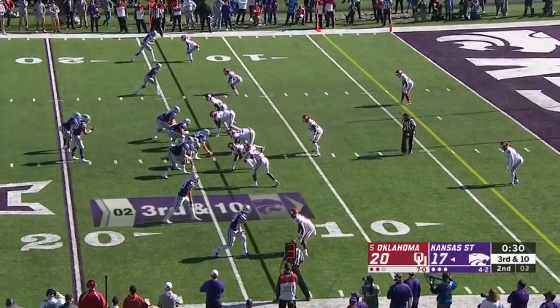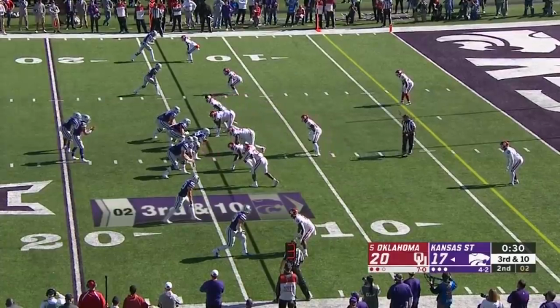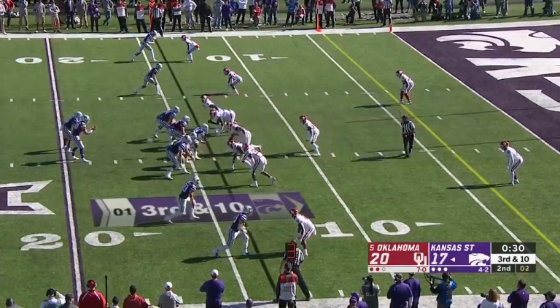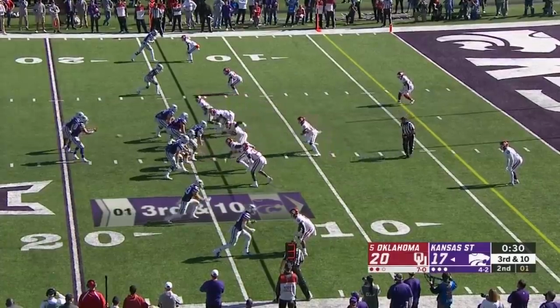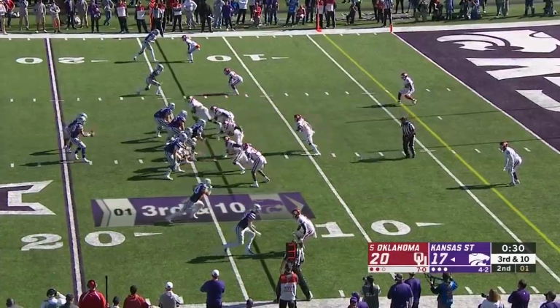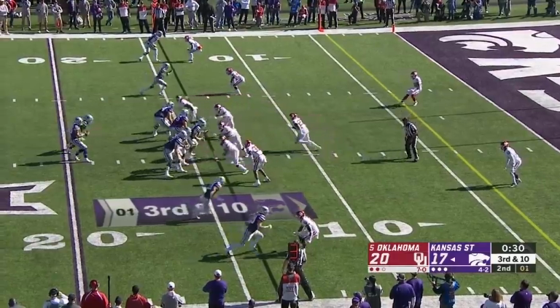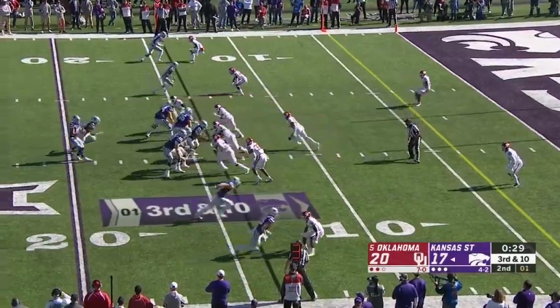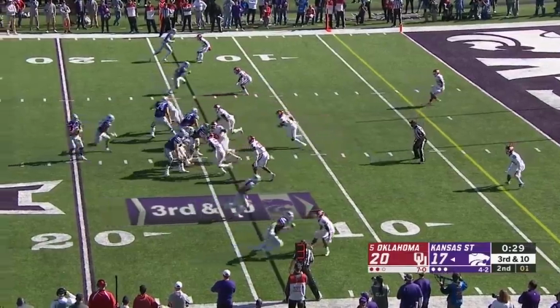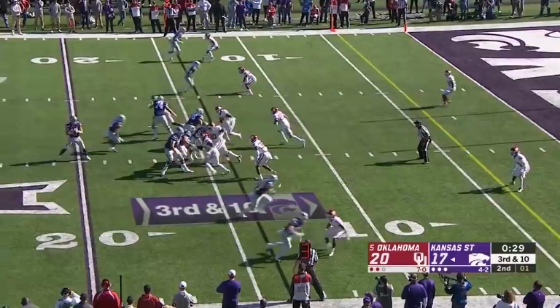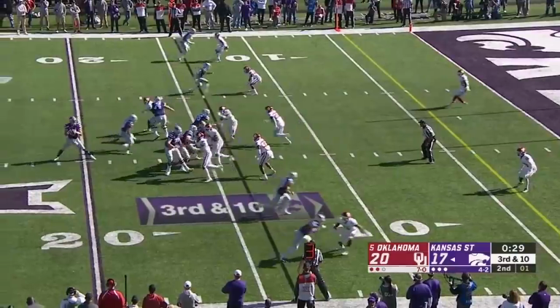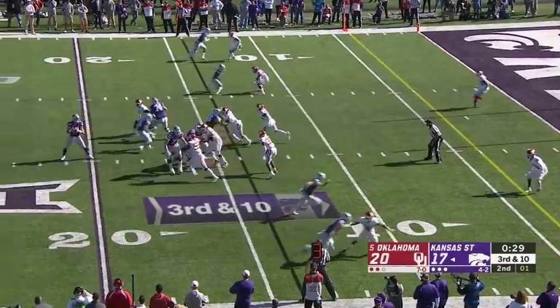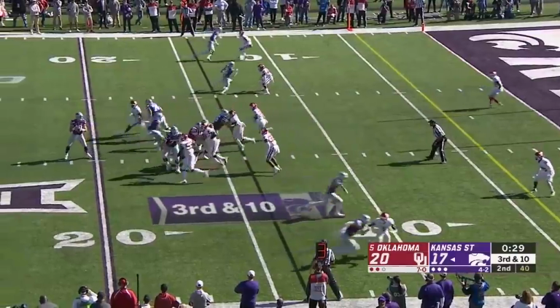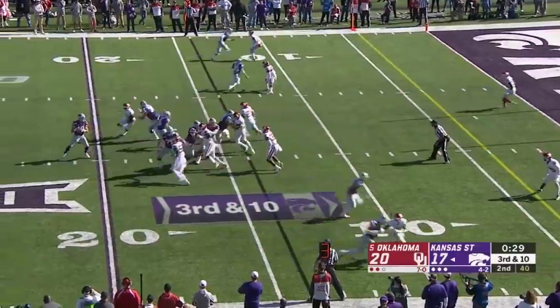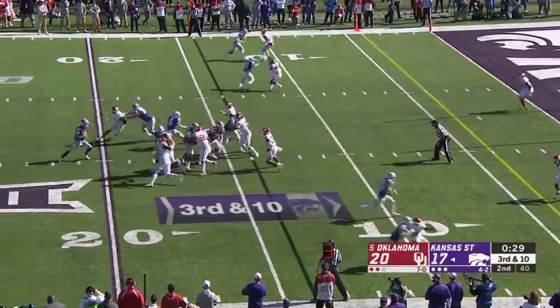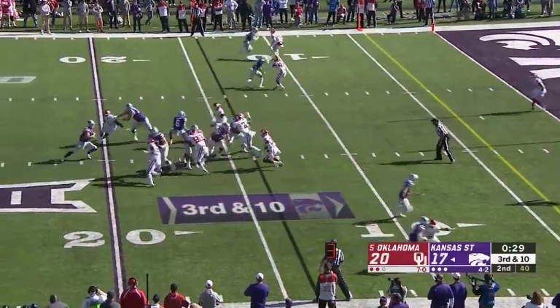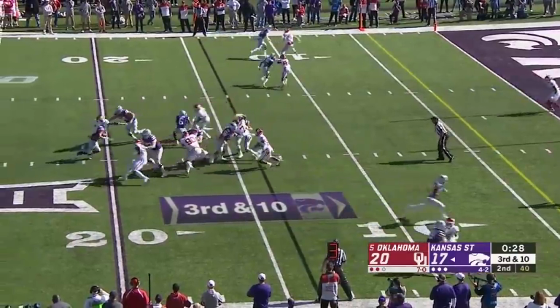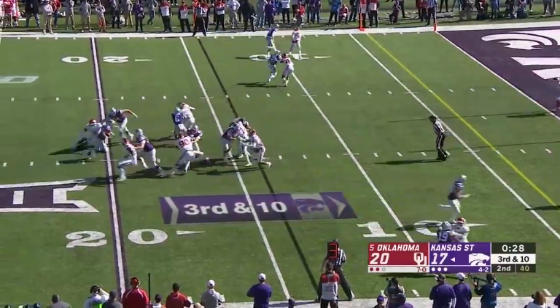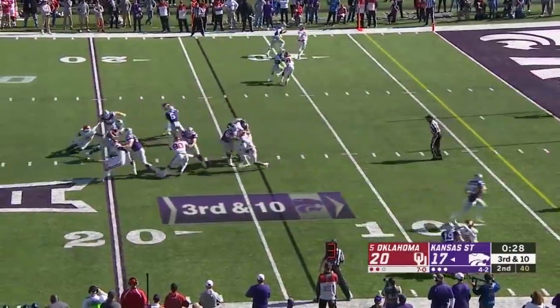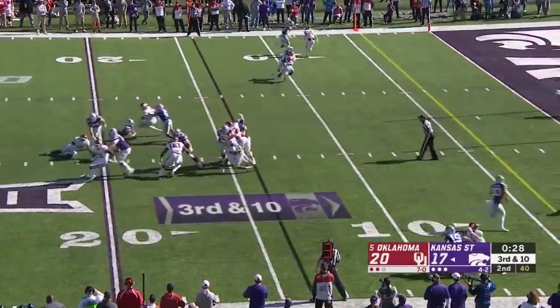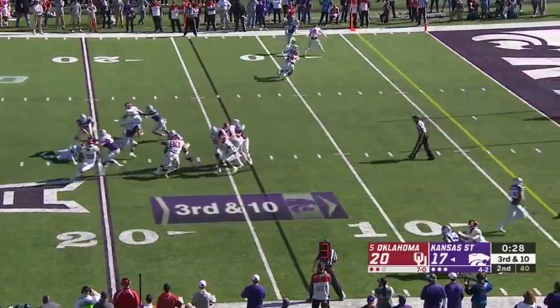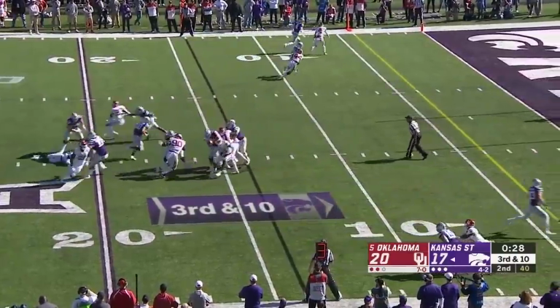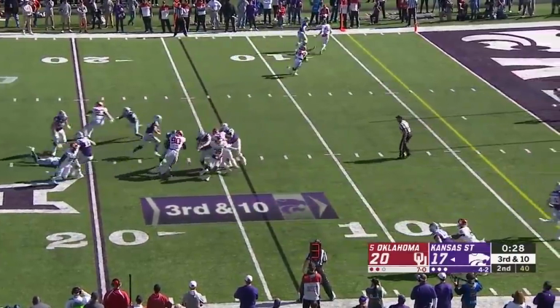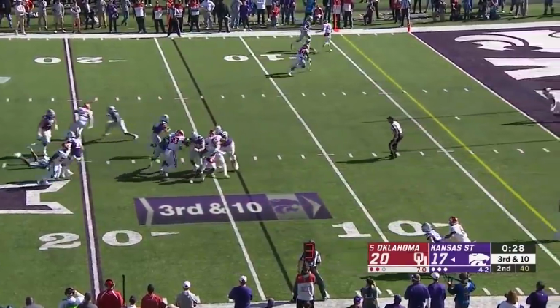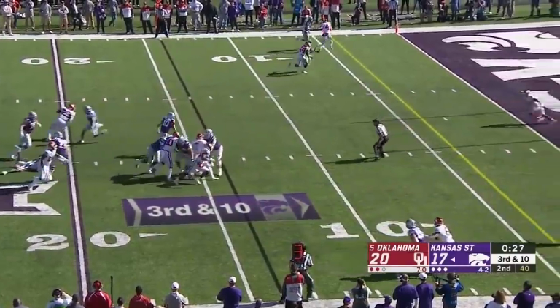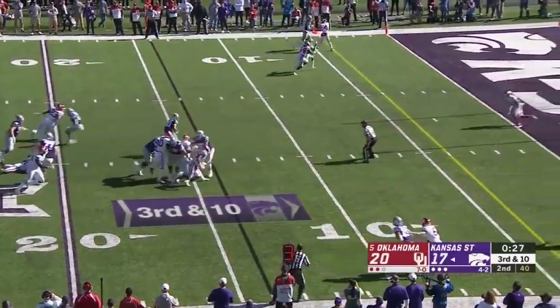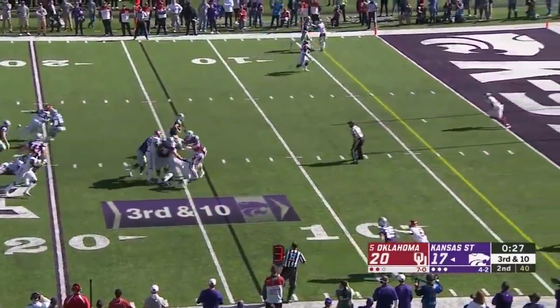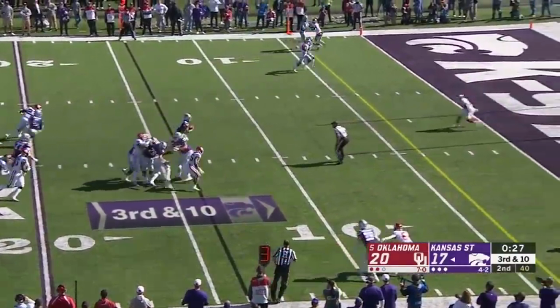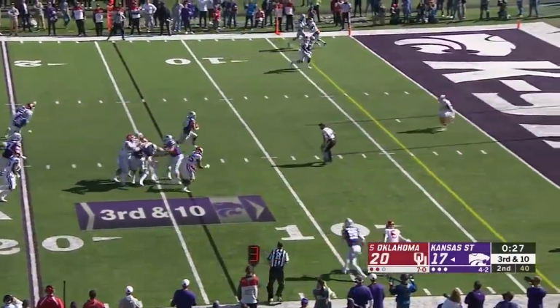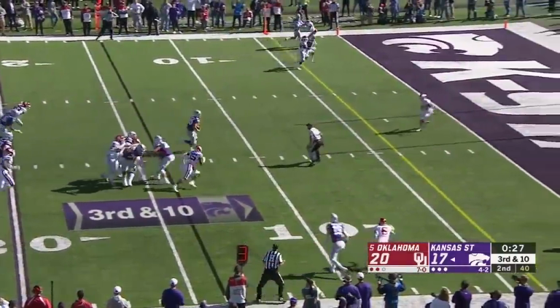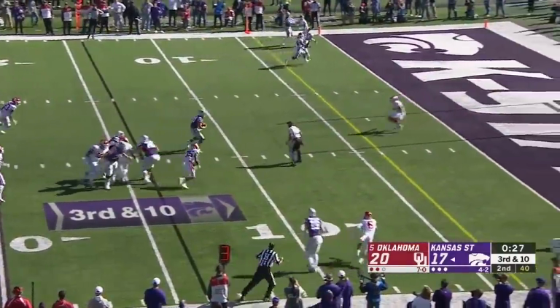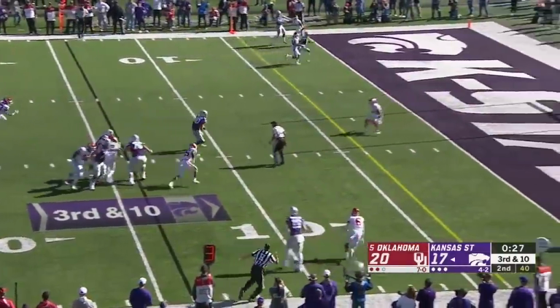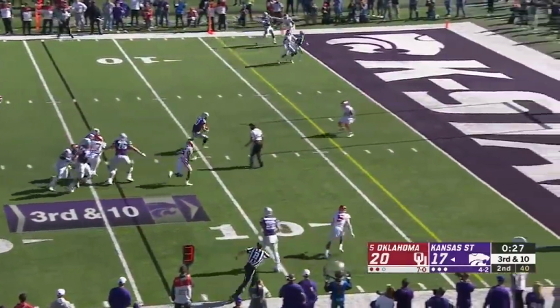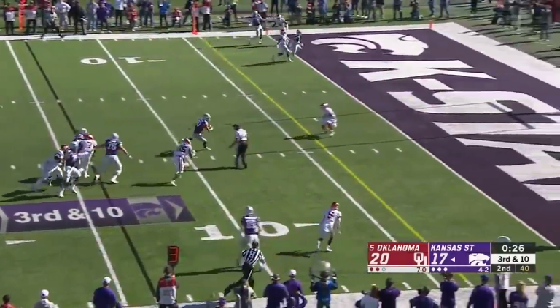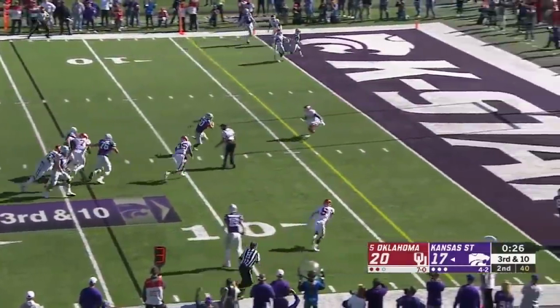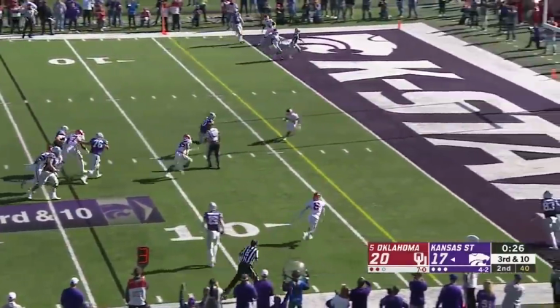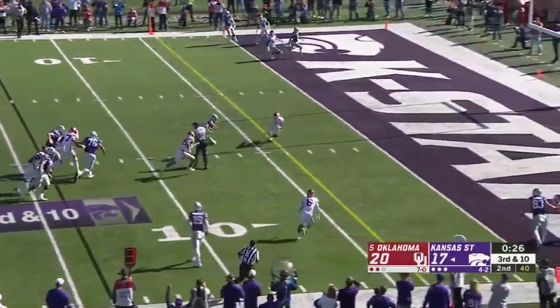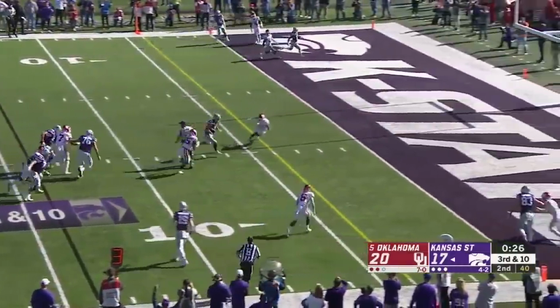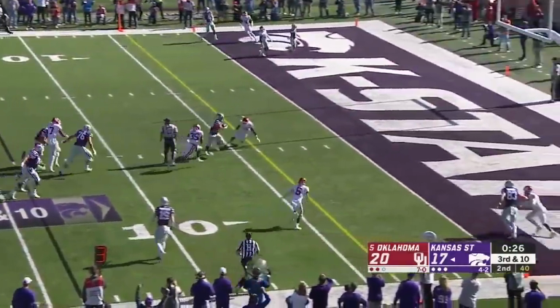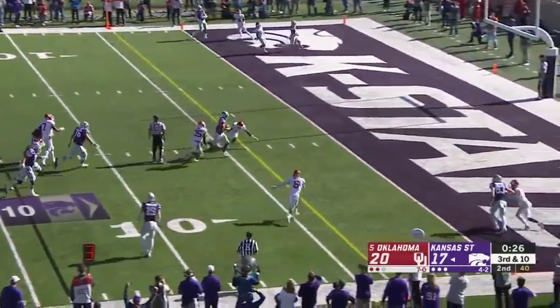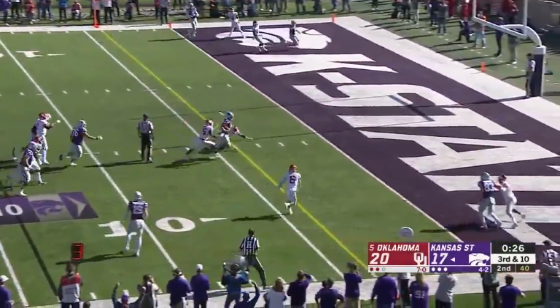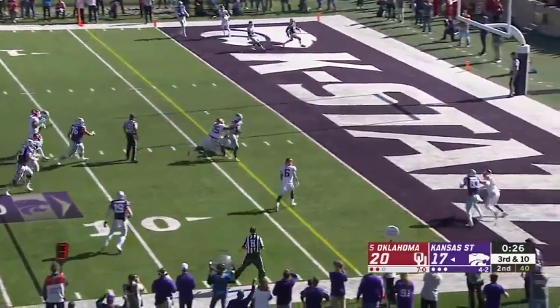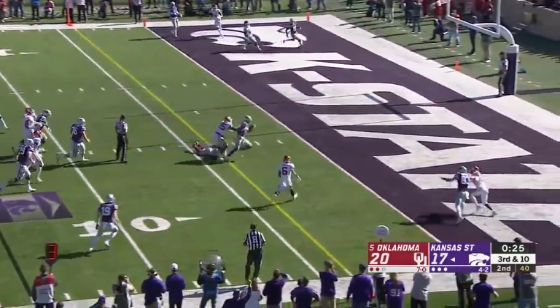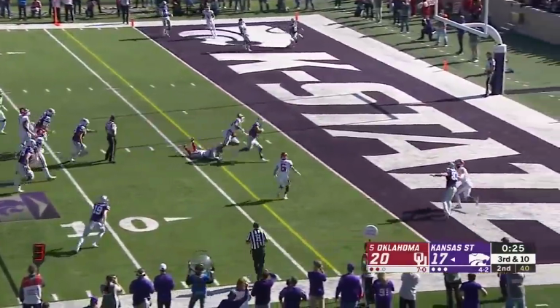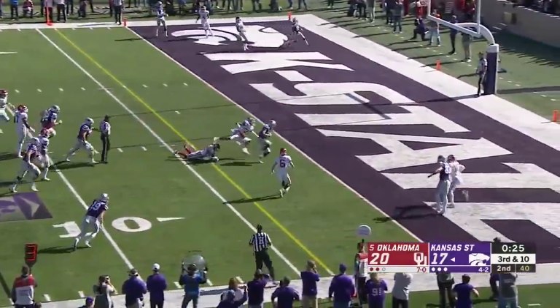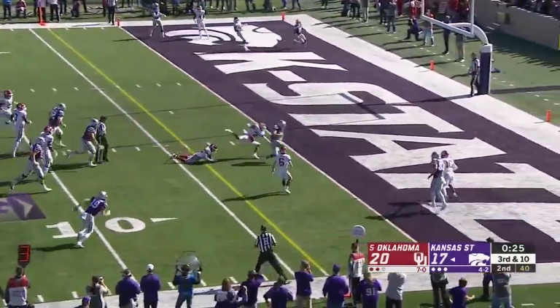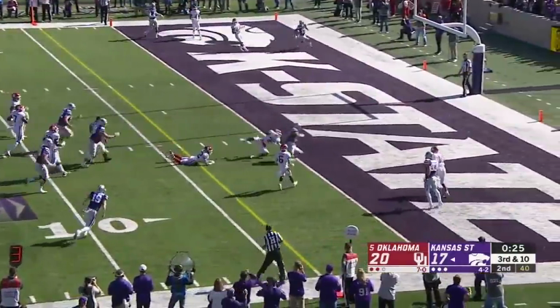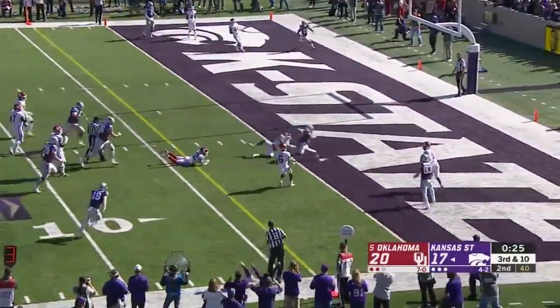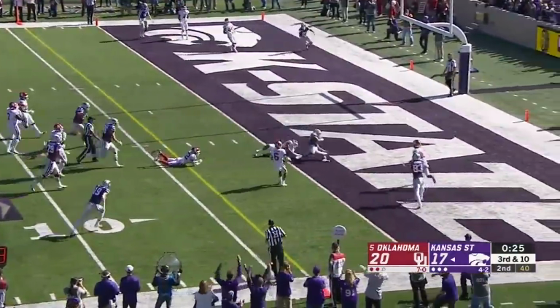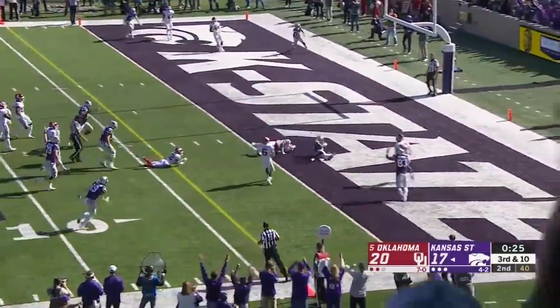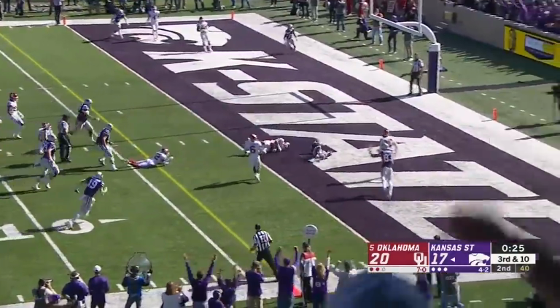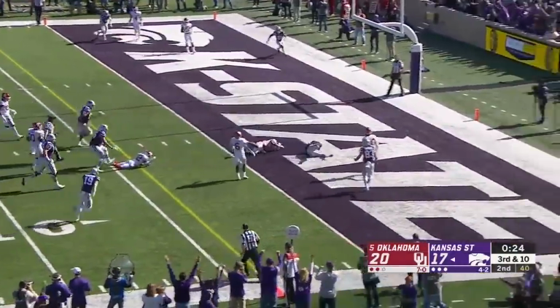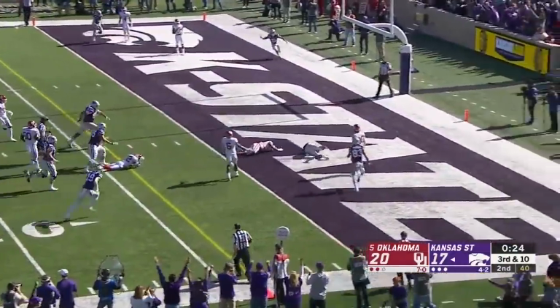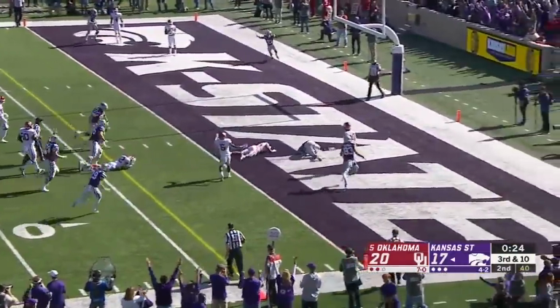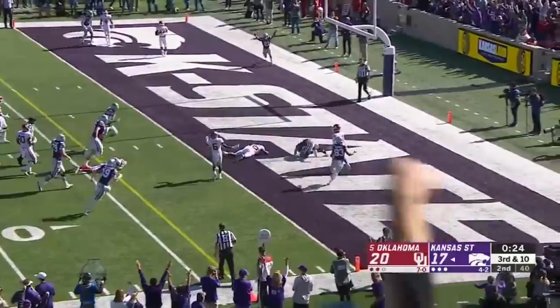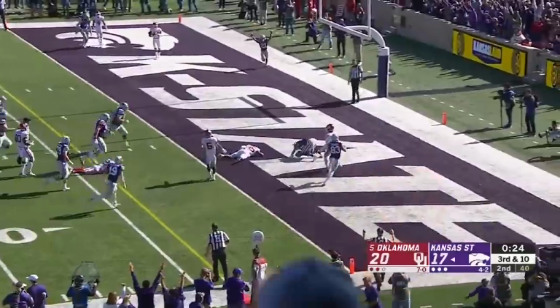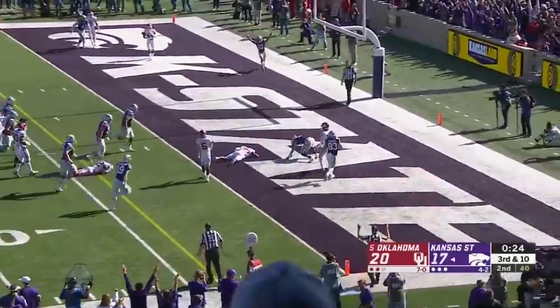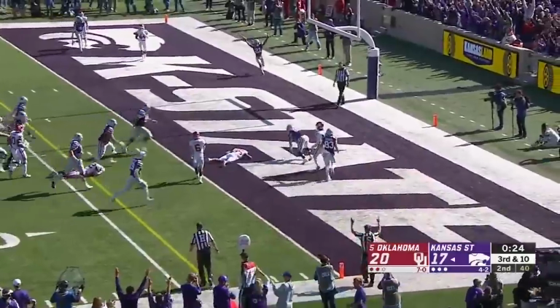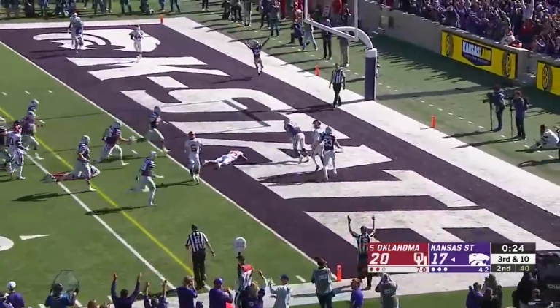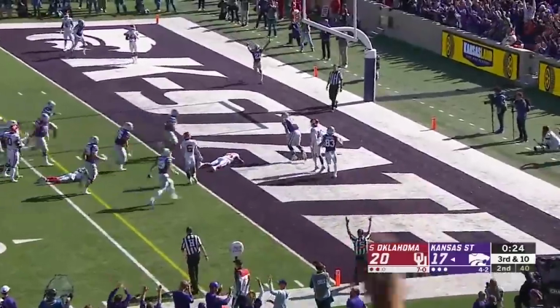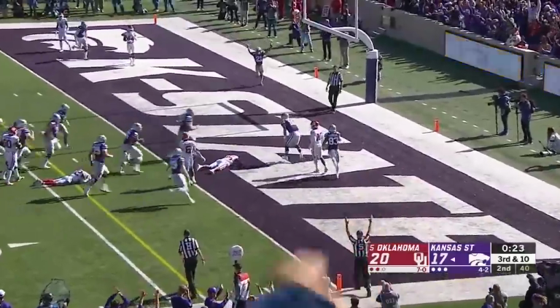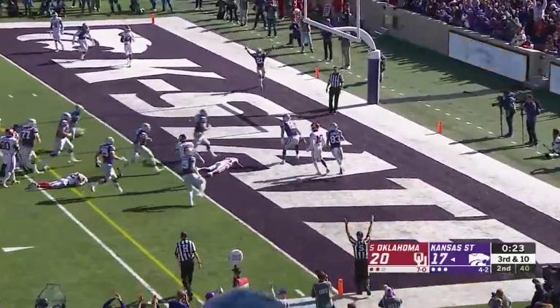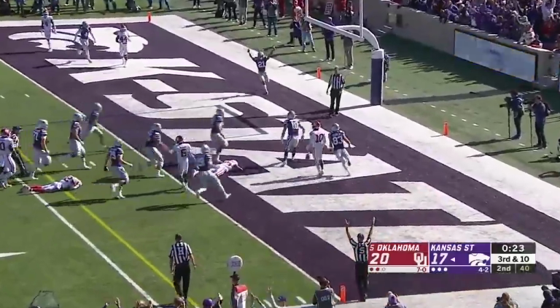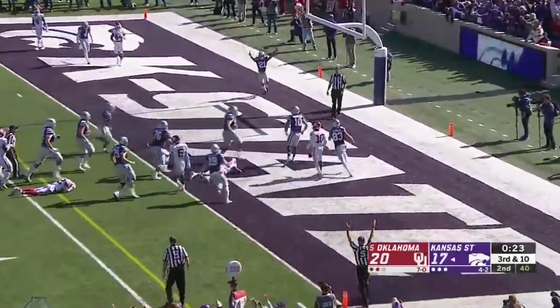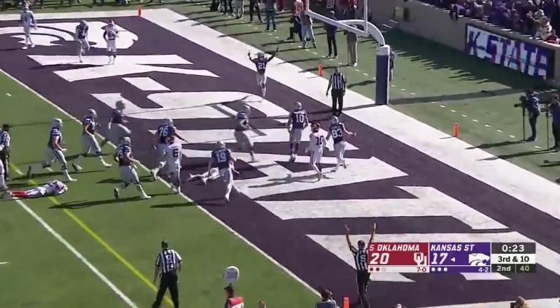Oklahoma shows blitz, here they come. Quarterback draw — Skyler Thompson, one-on-one. Breaks a tackle. Touchdown!